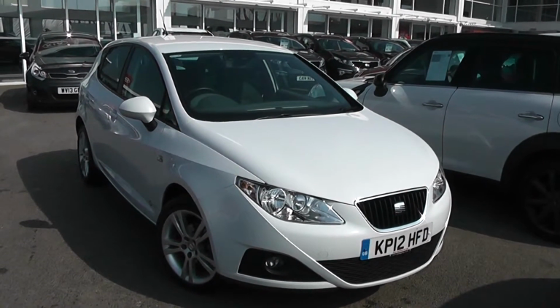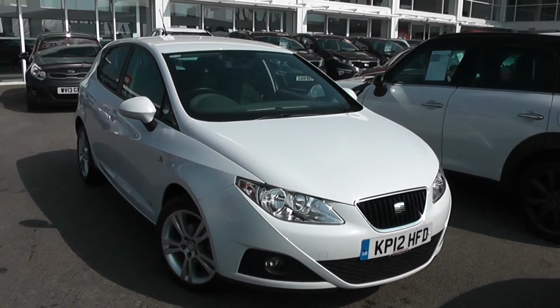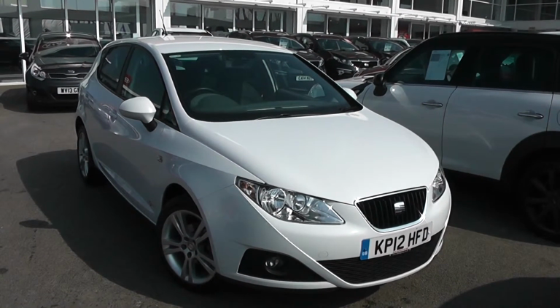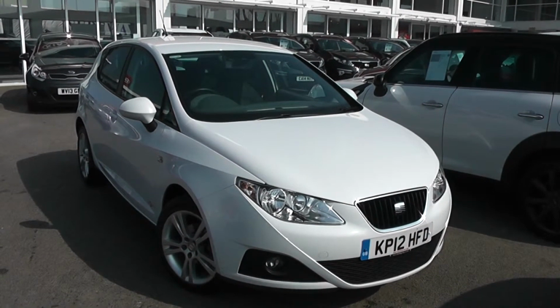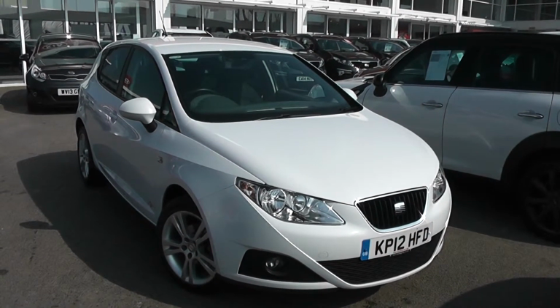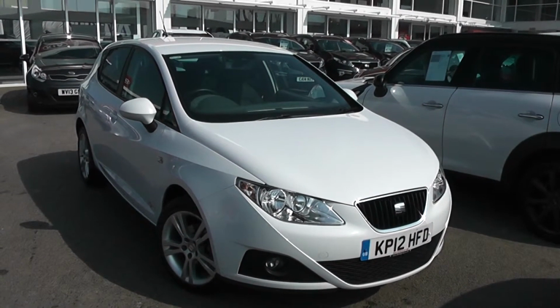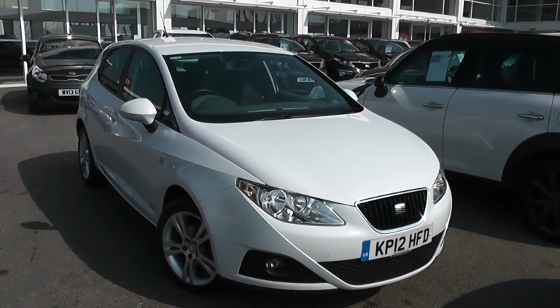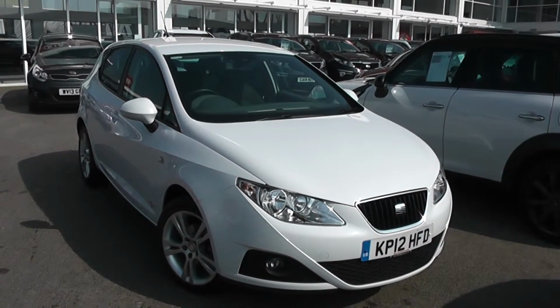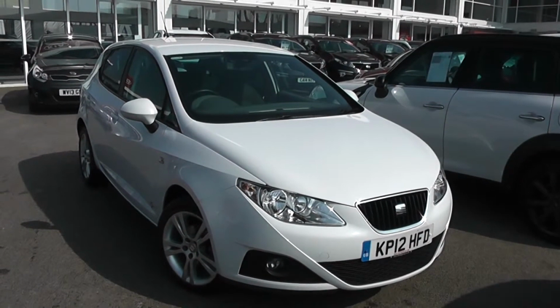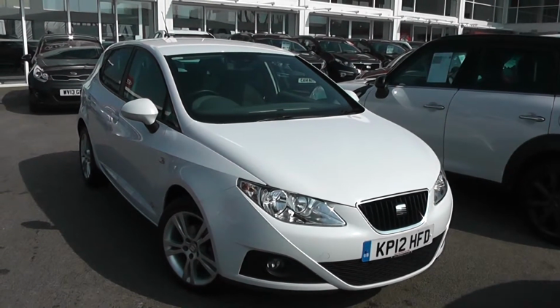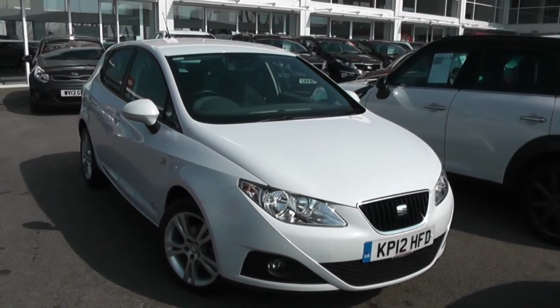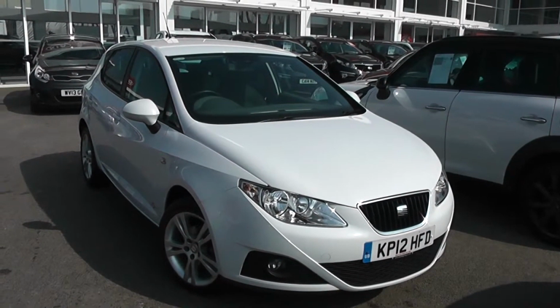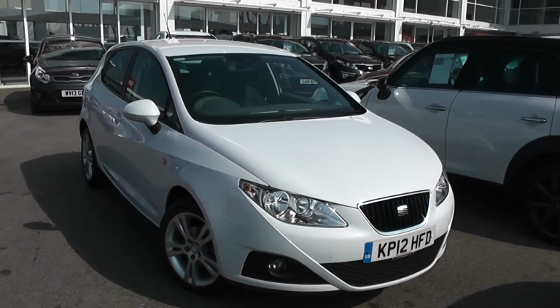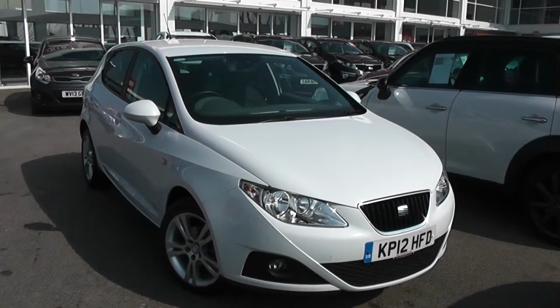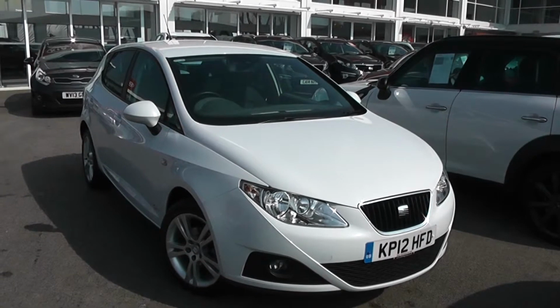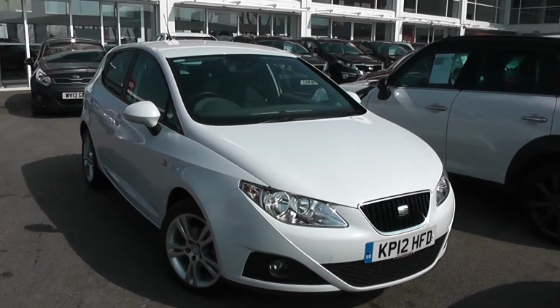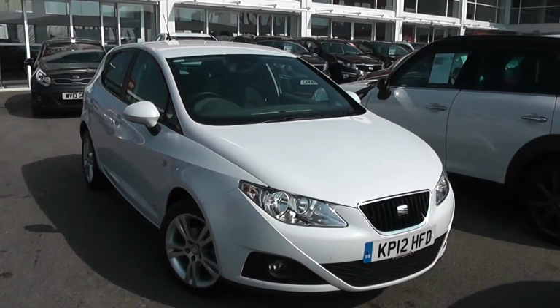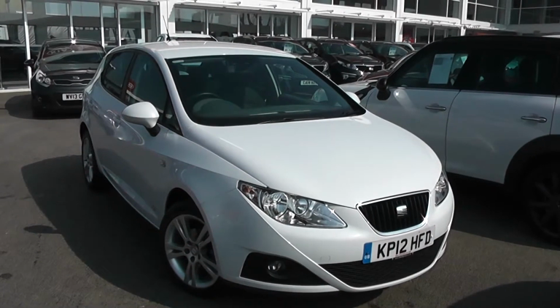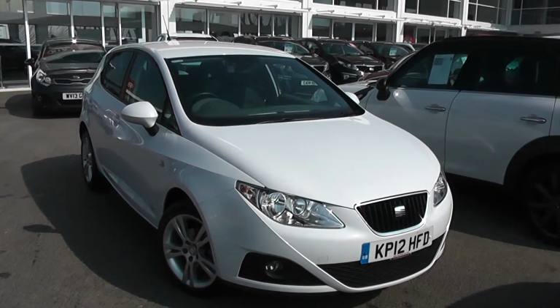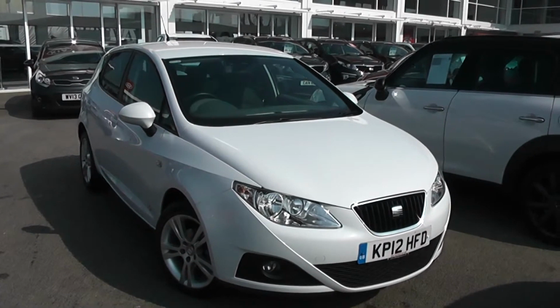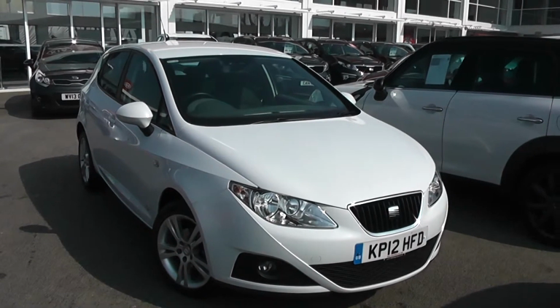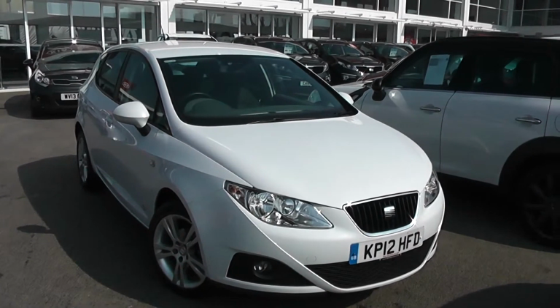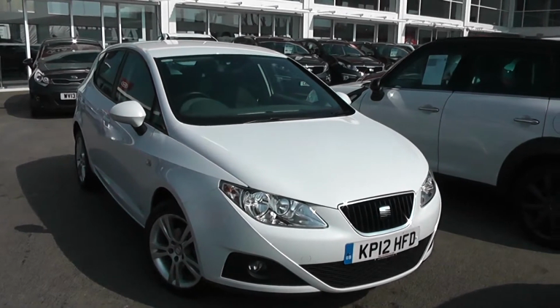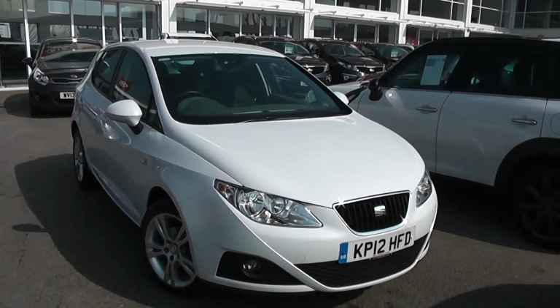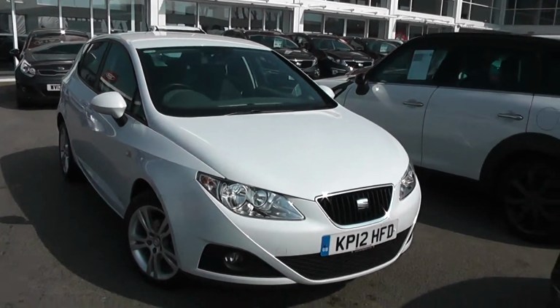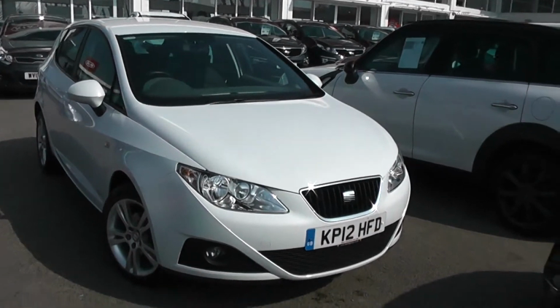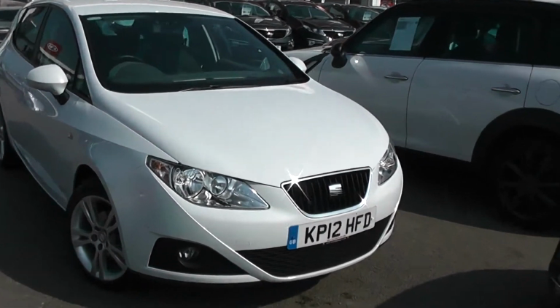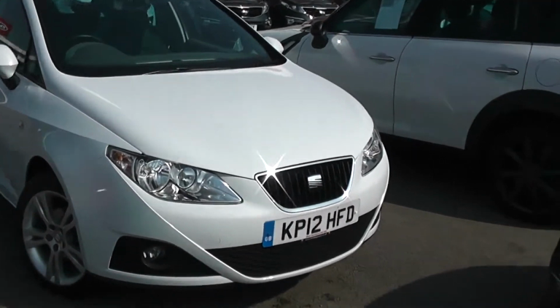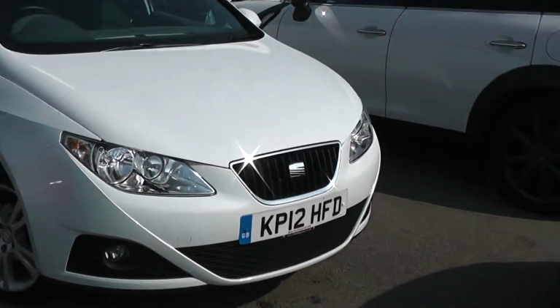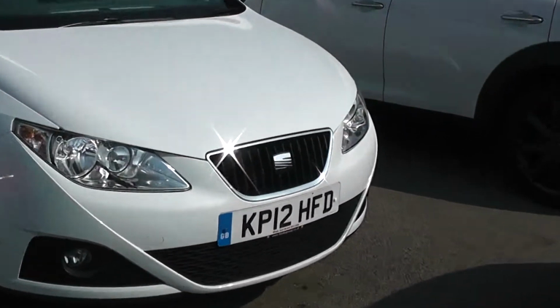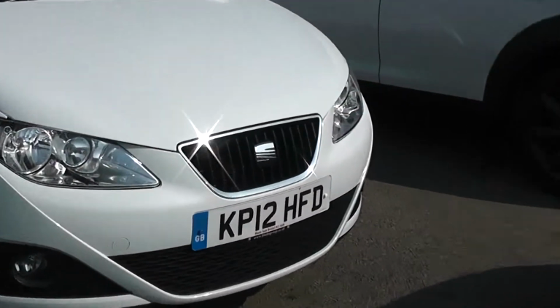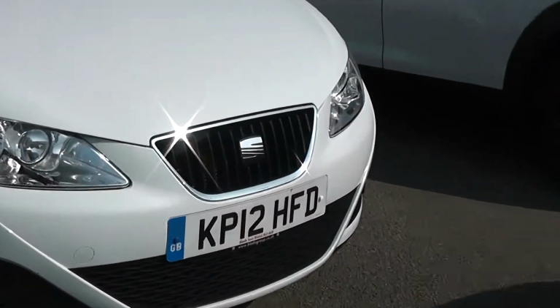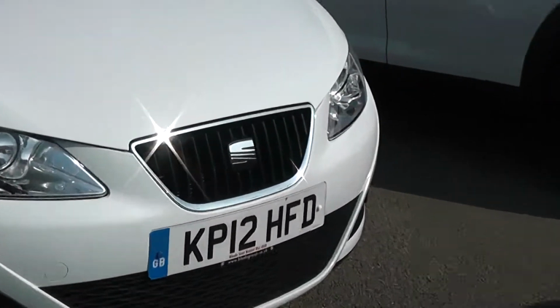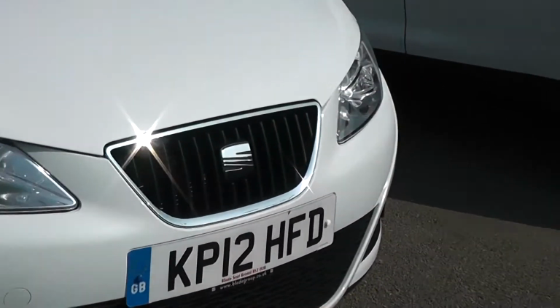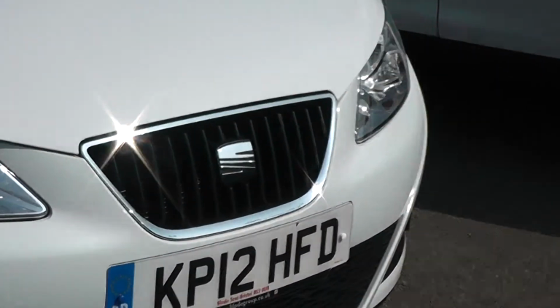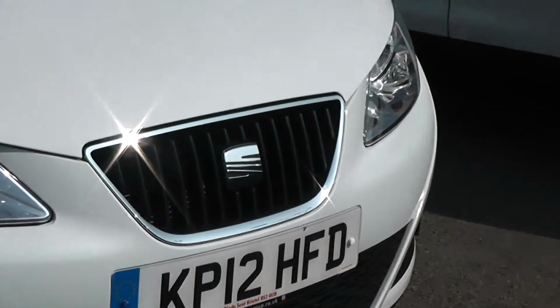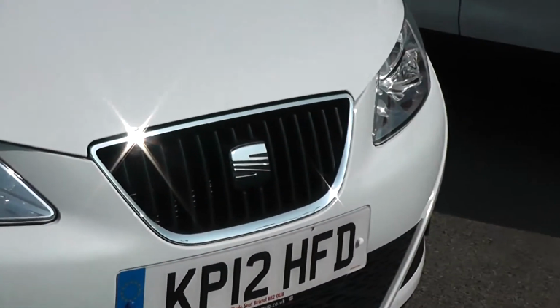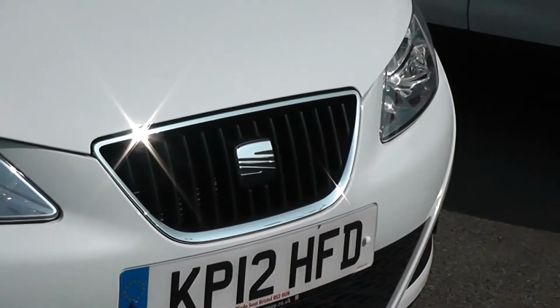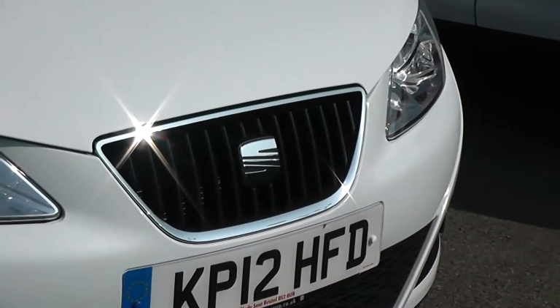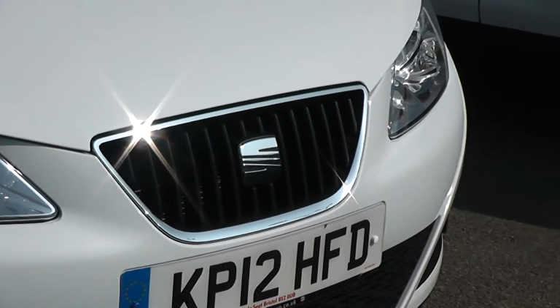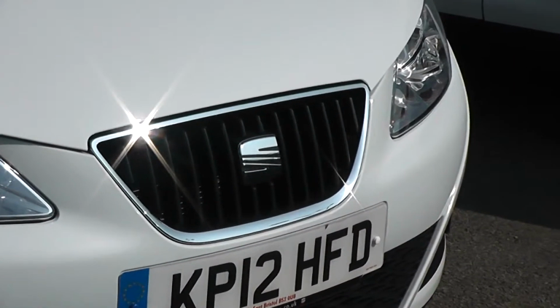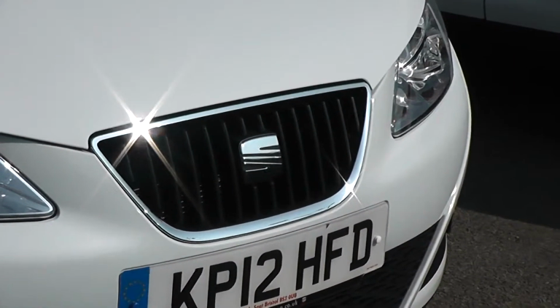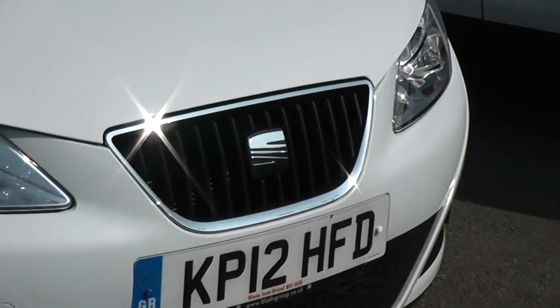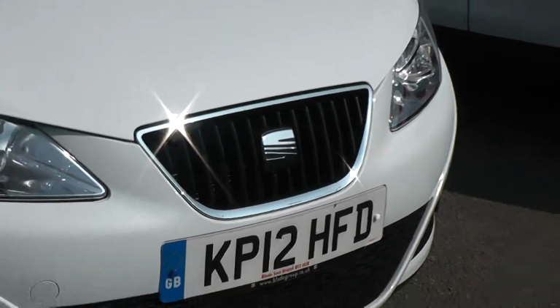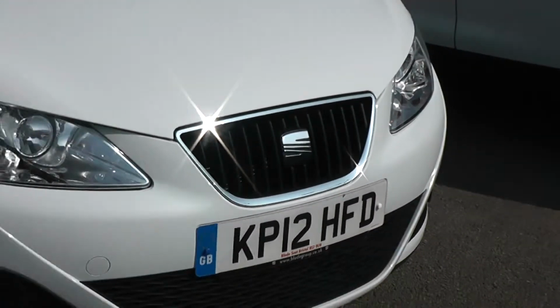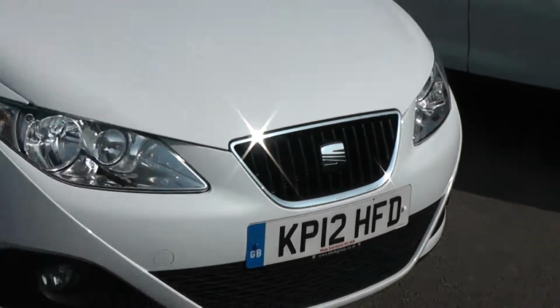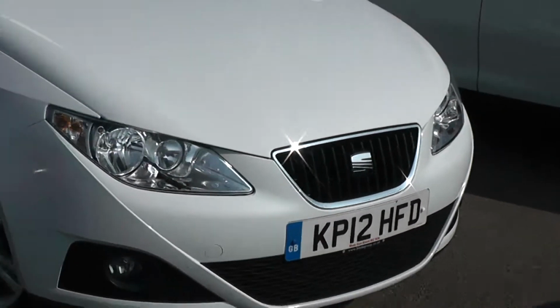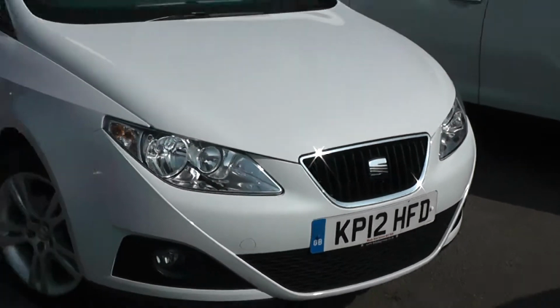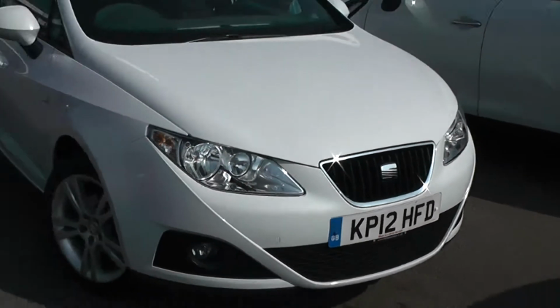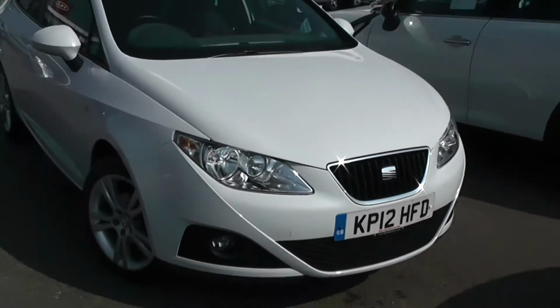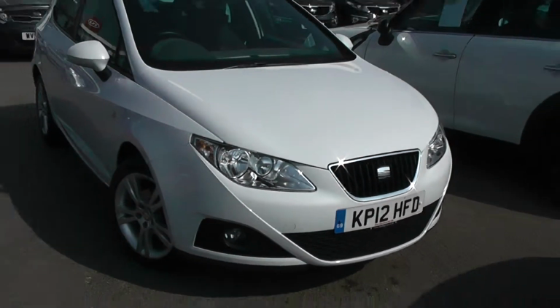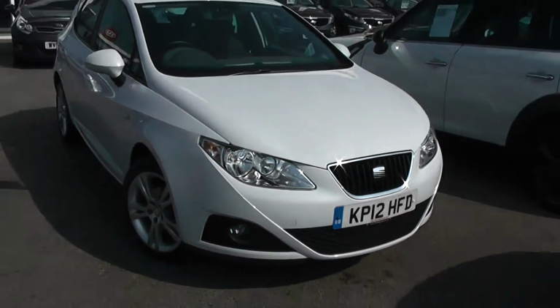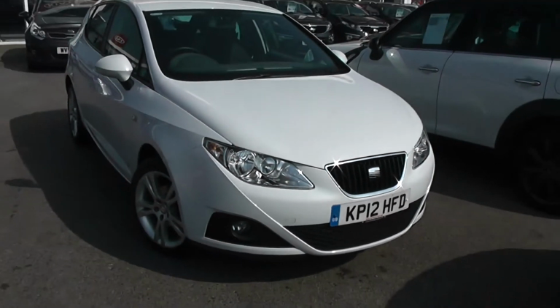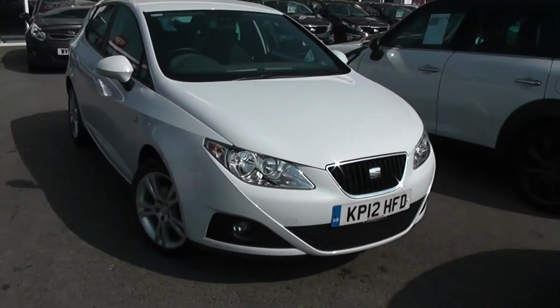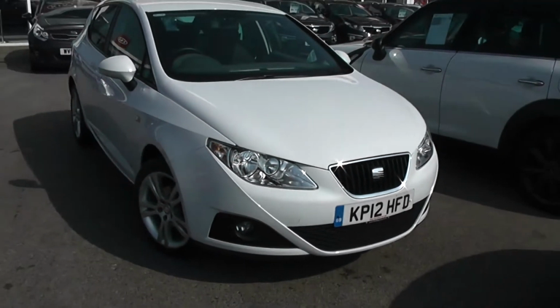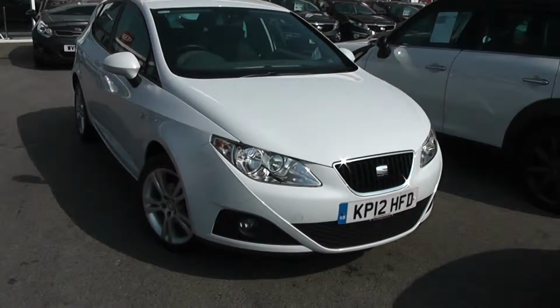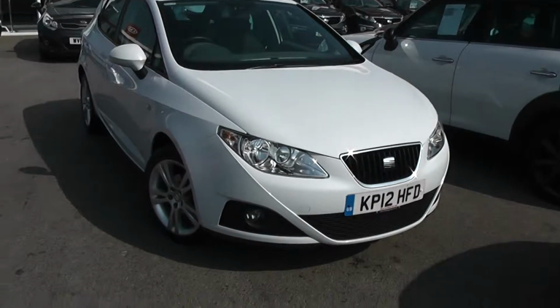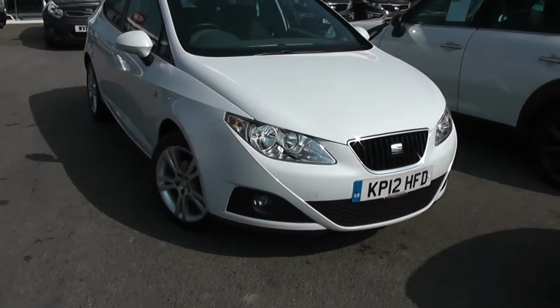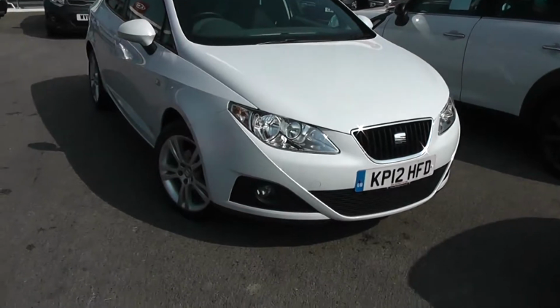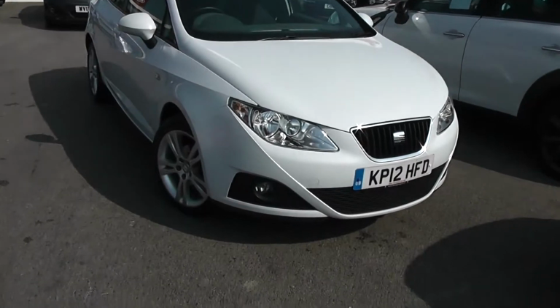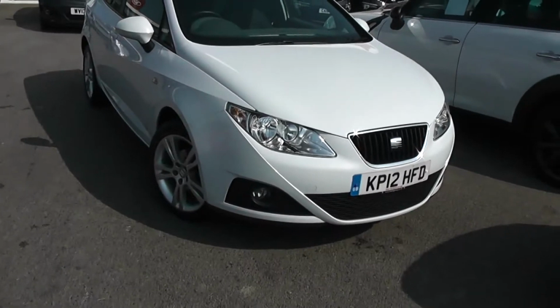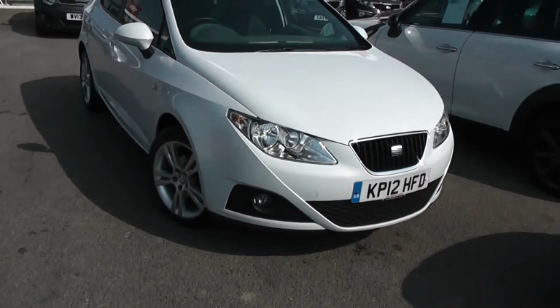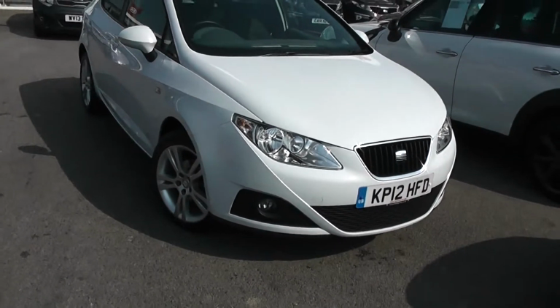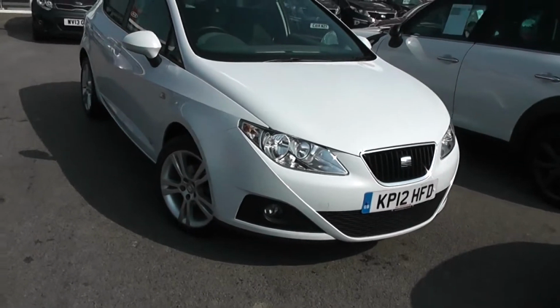Some of the outside features, as you can see, are colour-coded bumpers. We've got the chrome surrounding around the black front grille. There are large front headlights and front fog lights at the bottom.